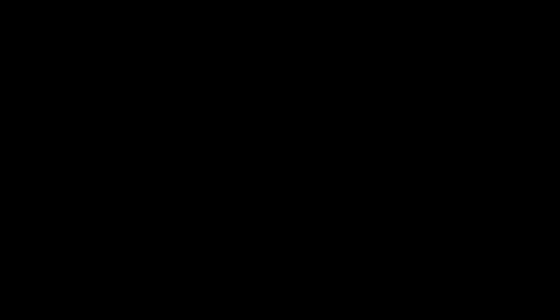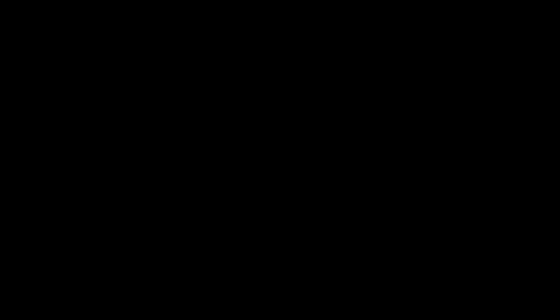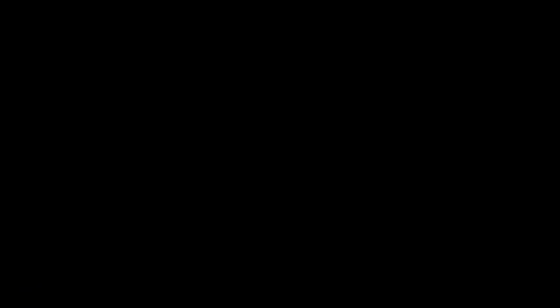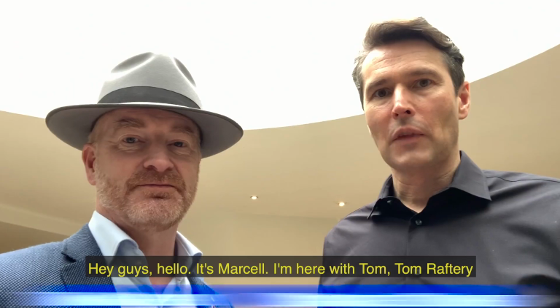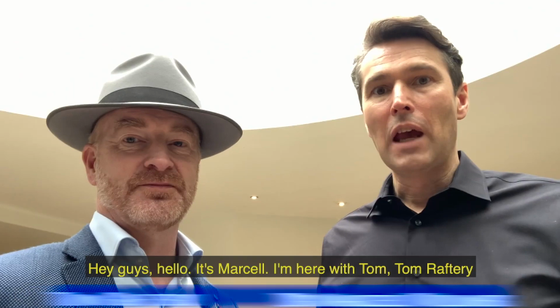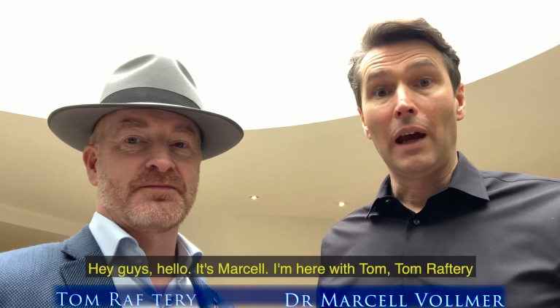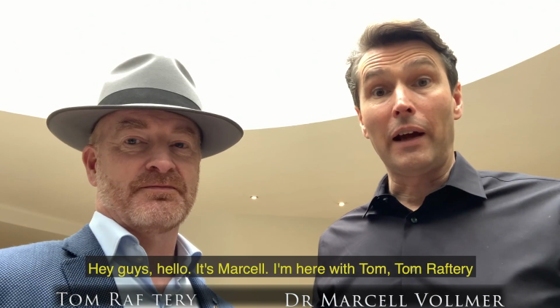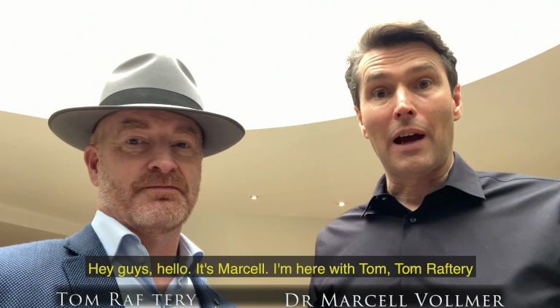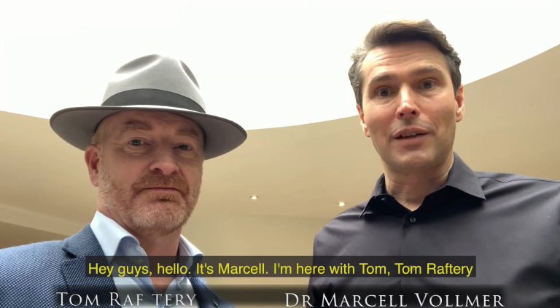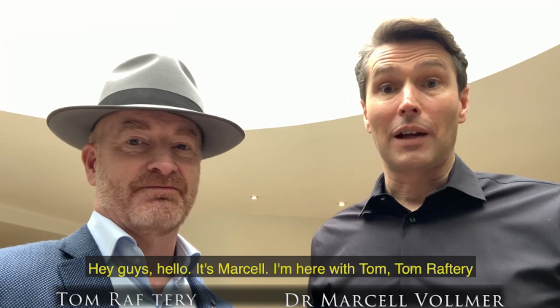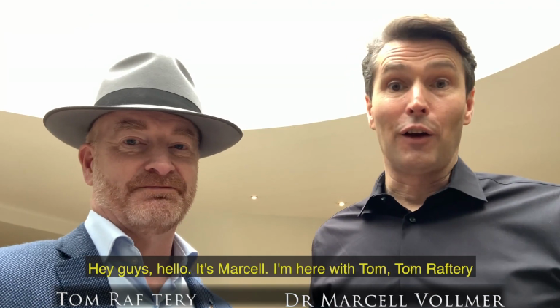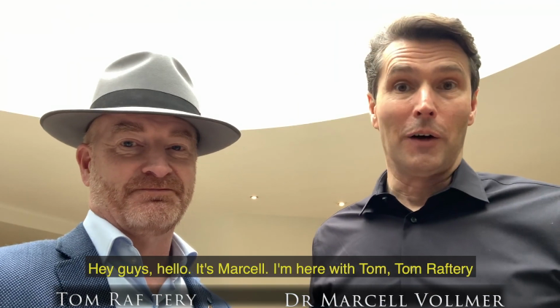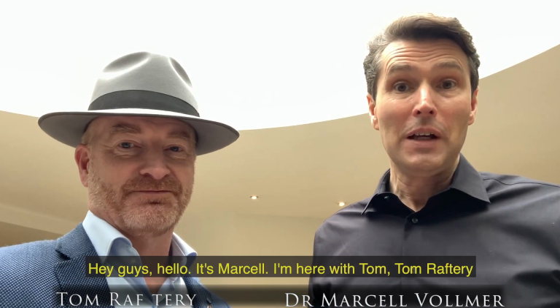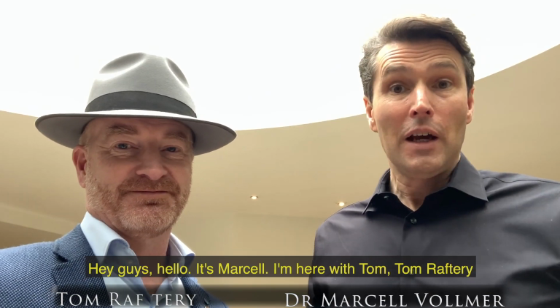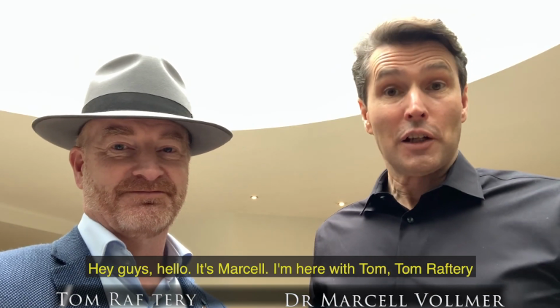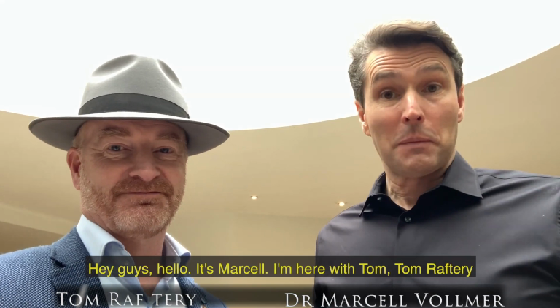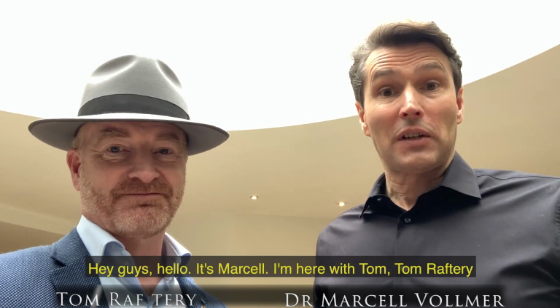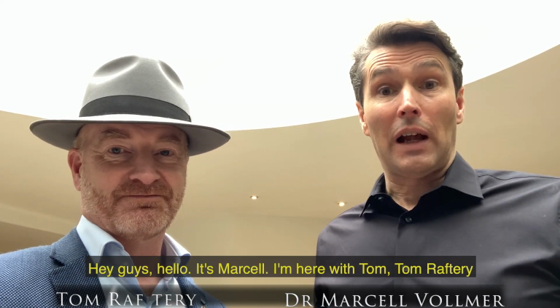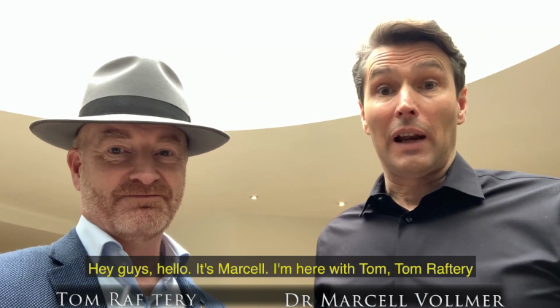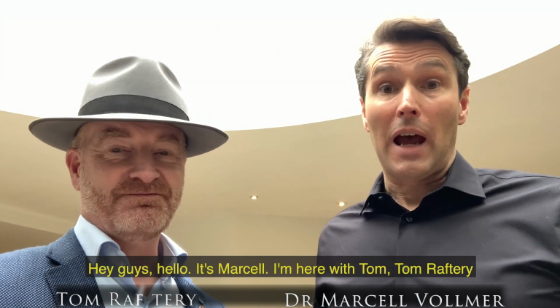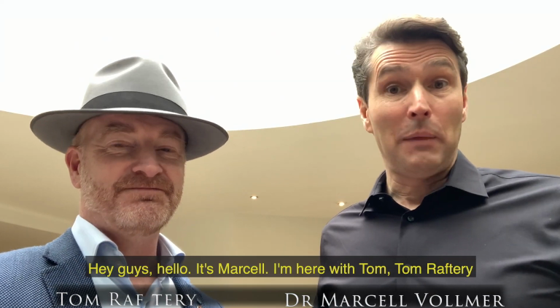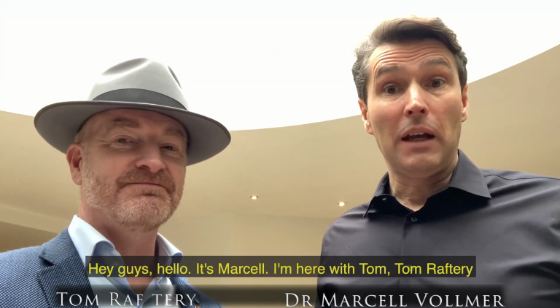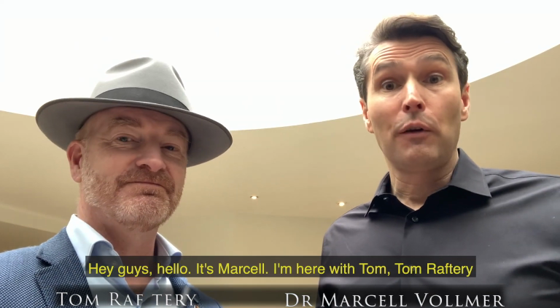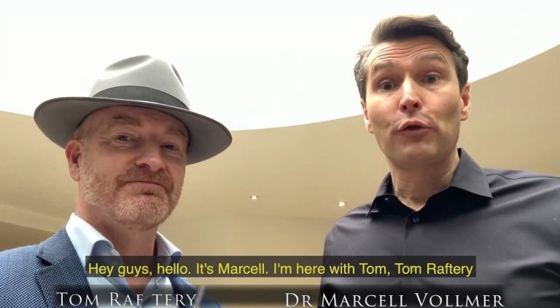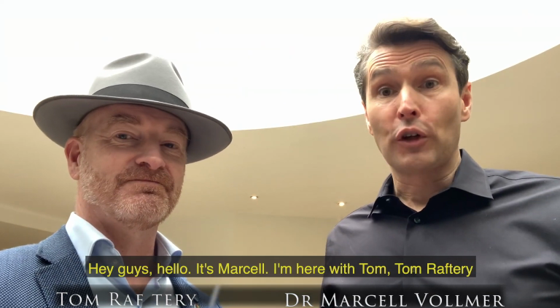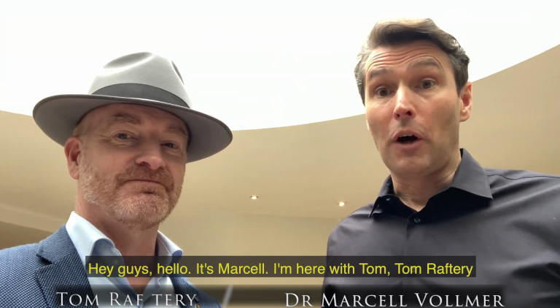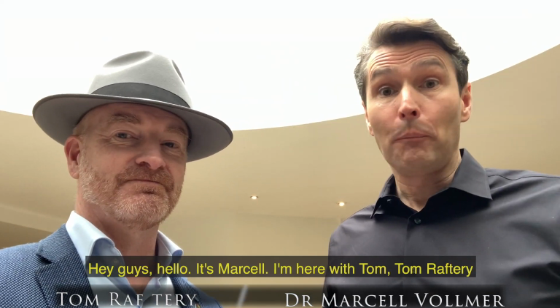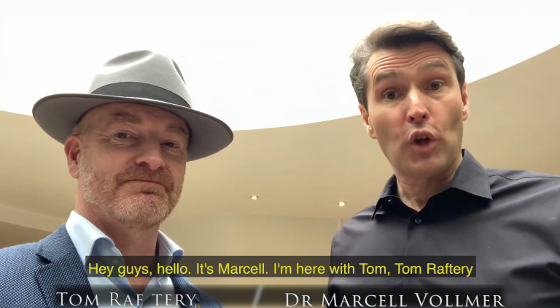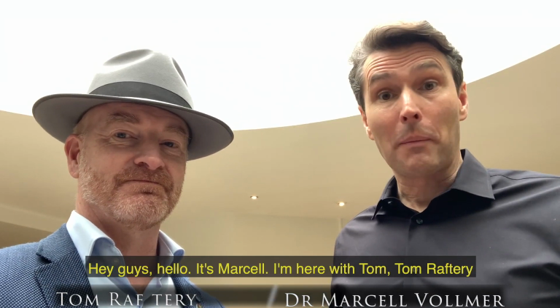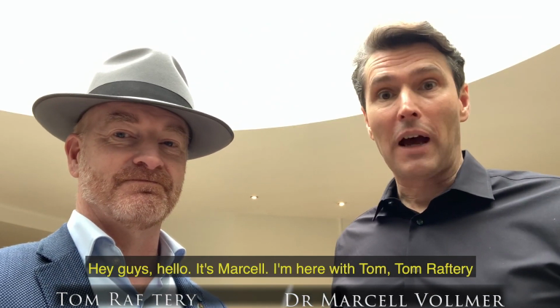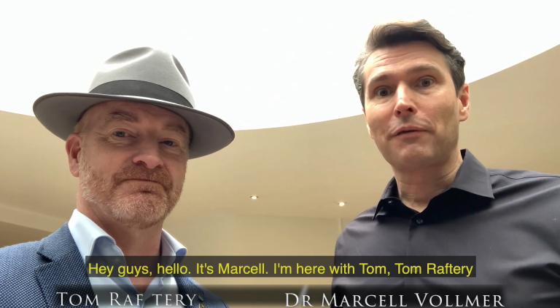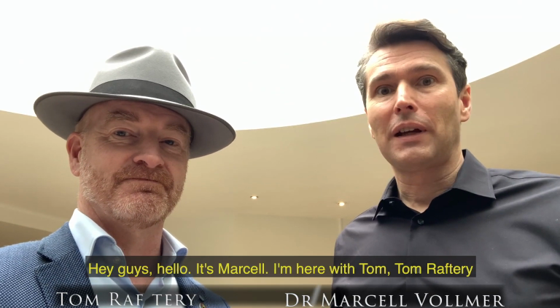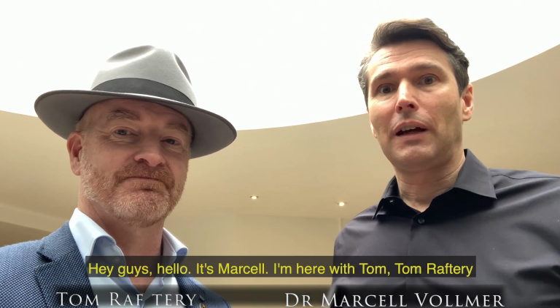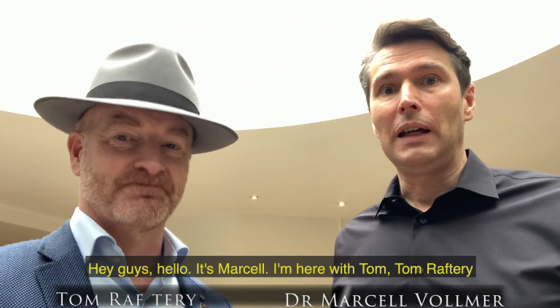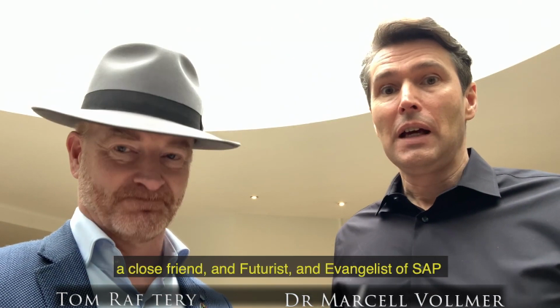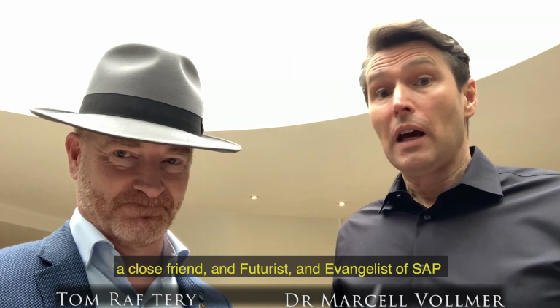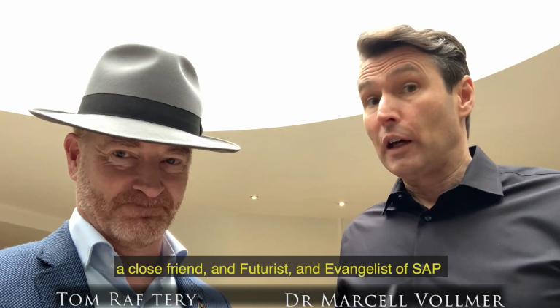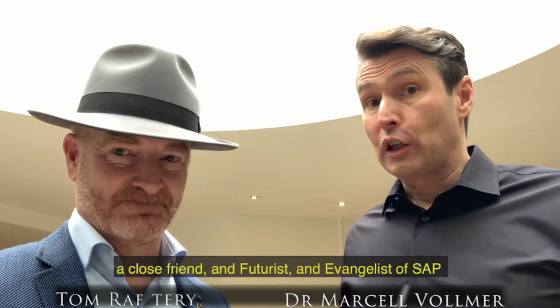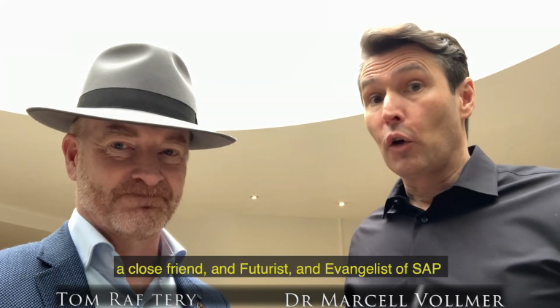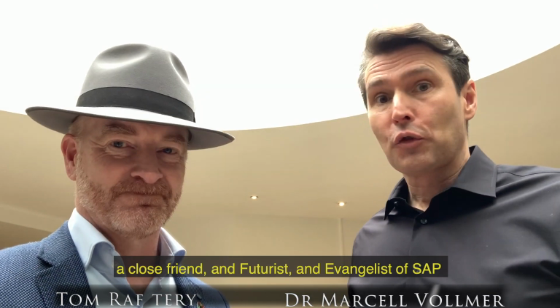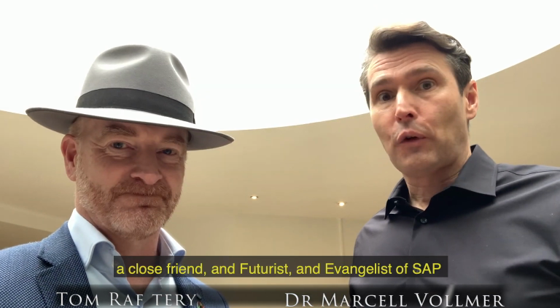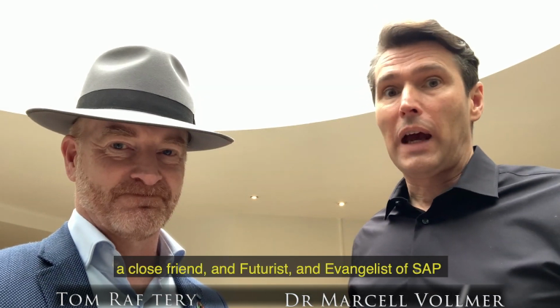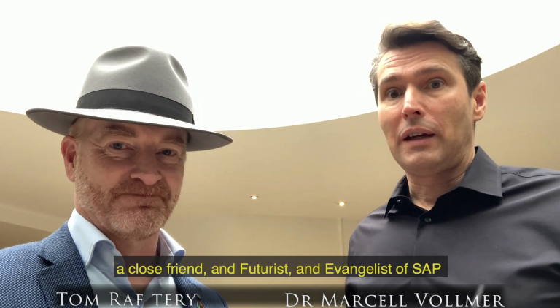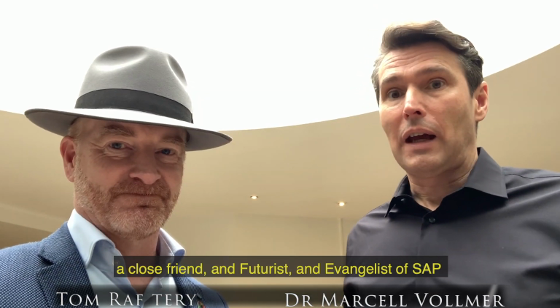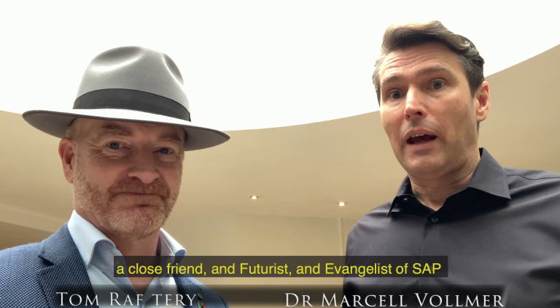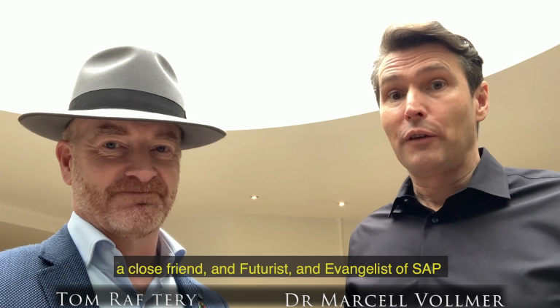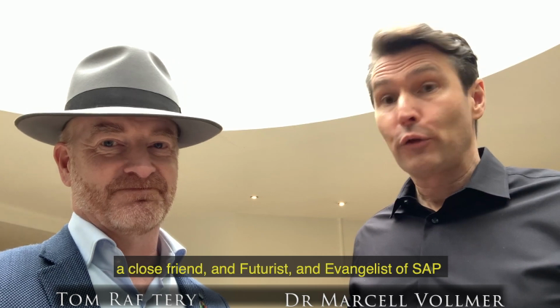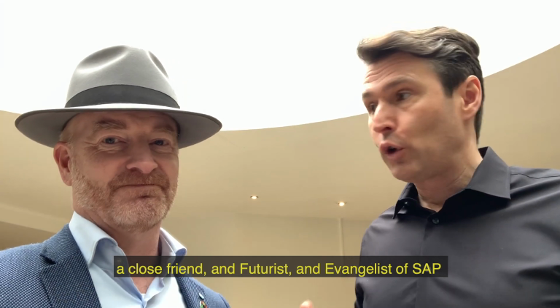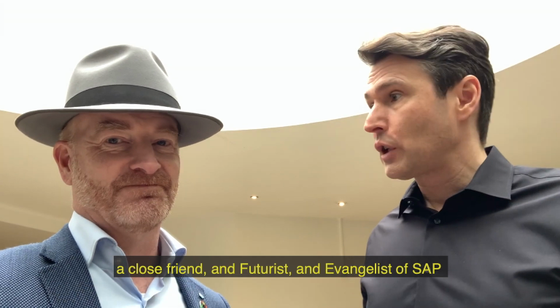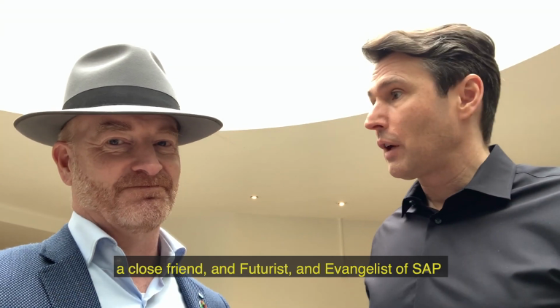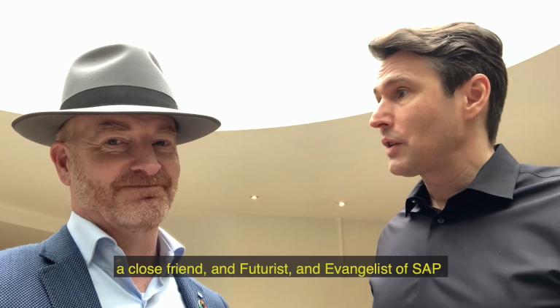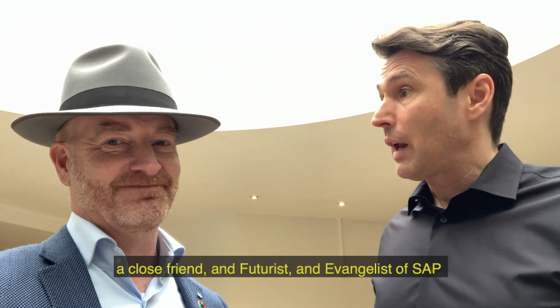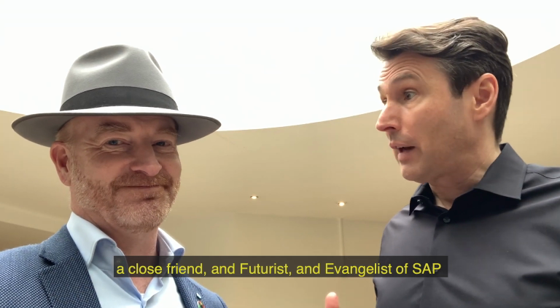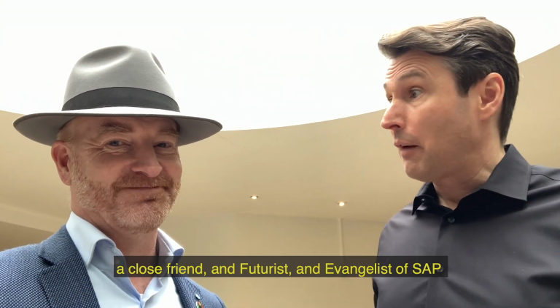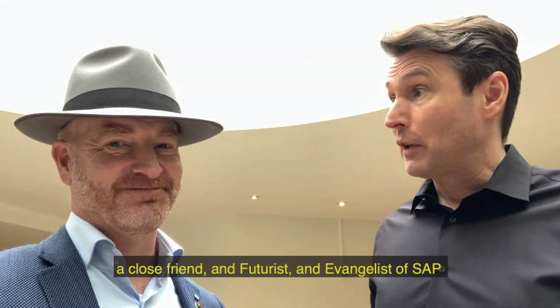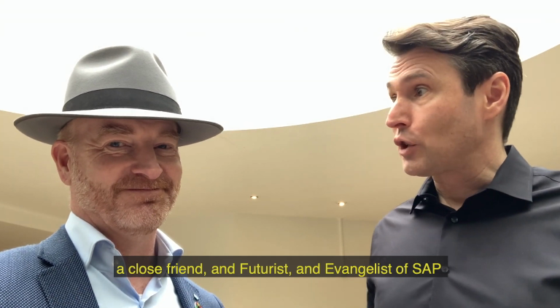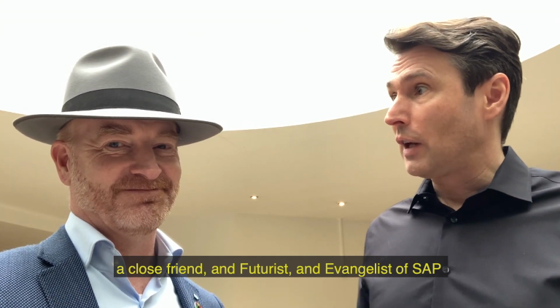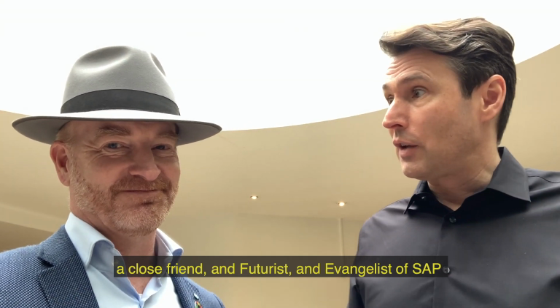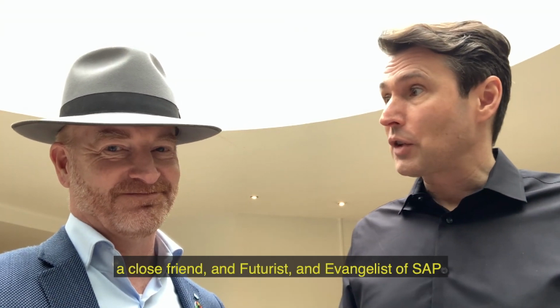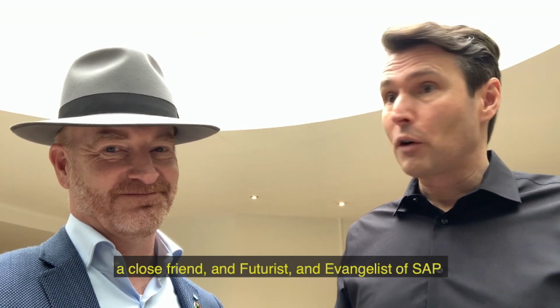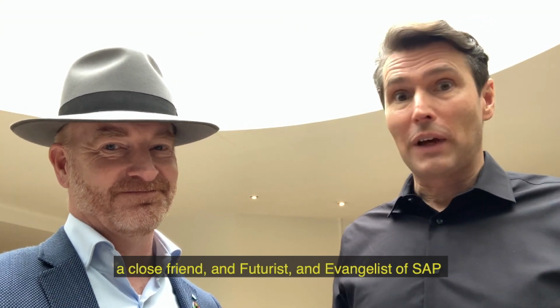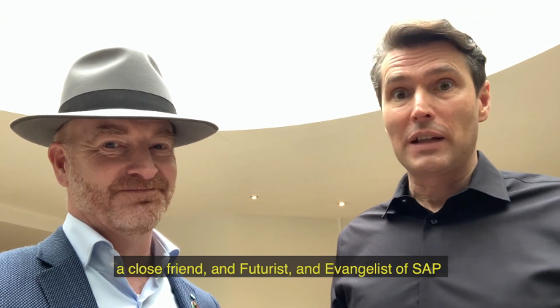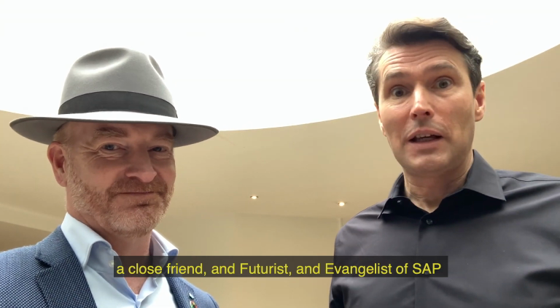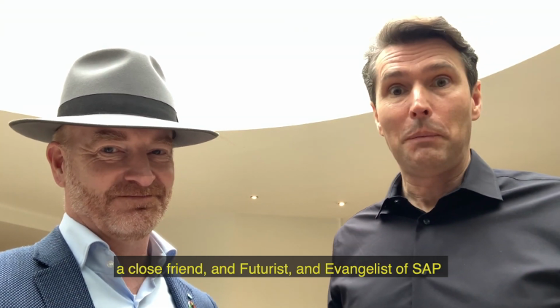Hey guys, hello, it's Marcel. I'm here with Tom, Tom Raftery, a close friend and futurist and evangelist of SAP.